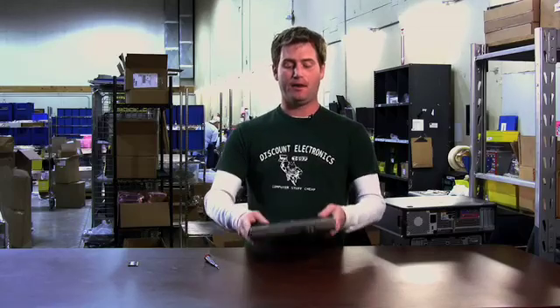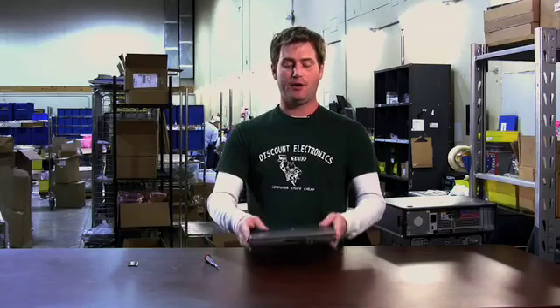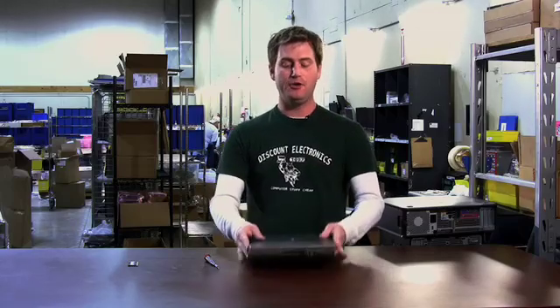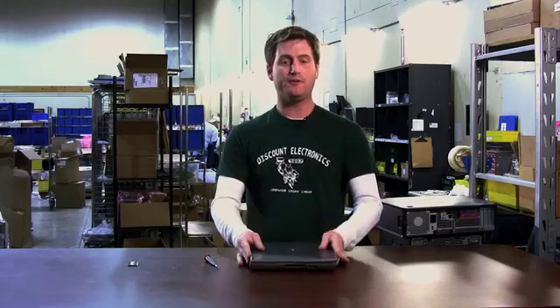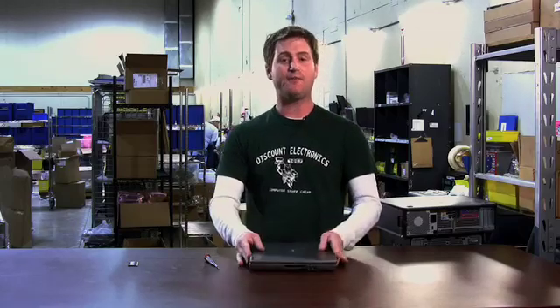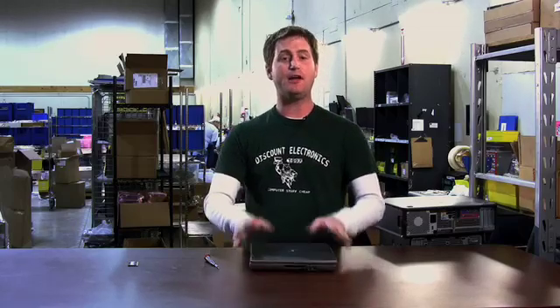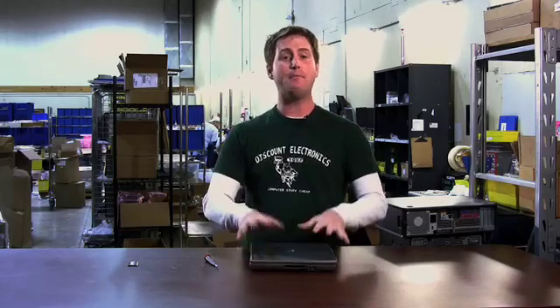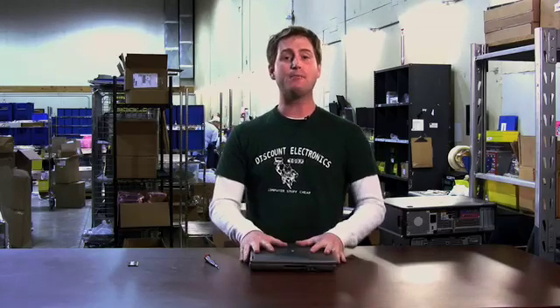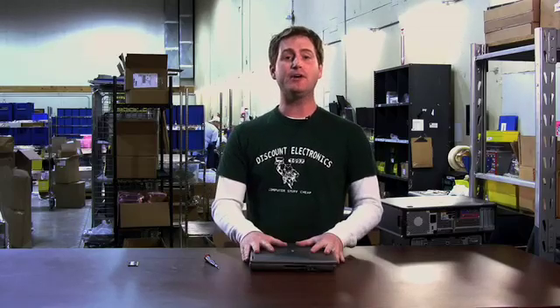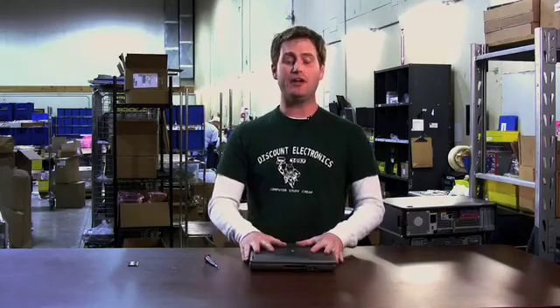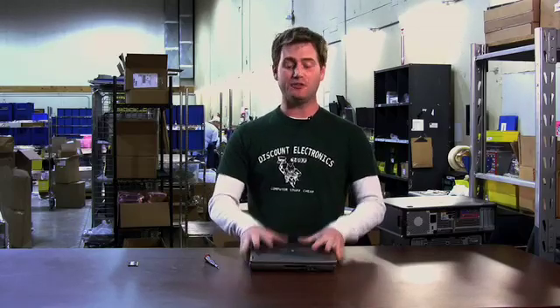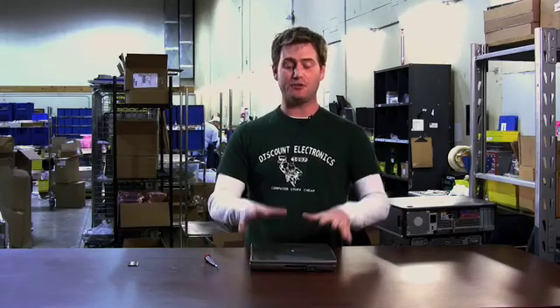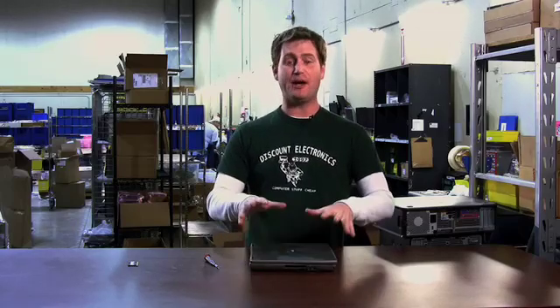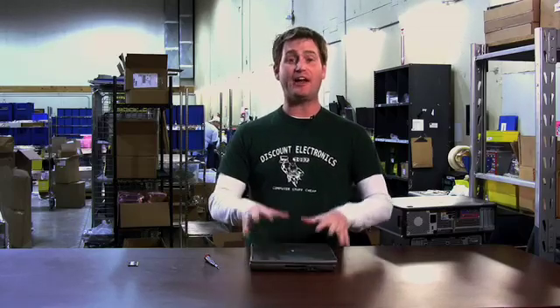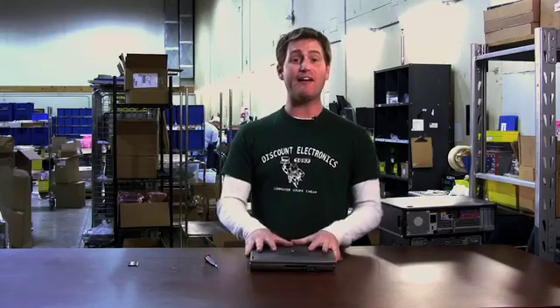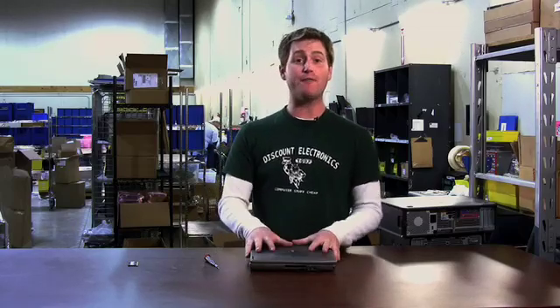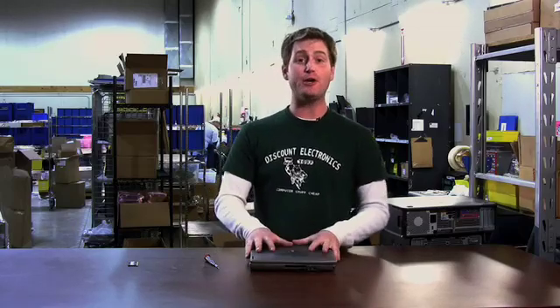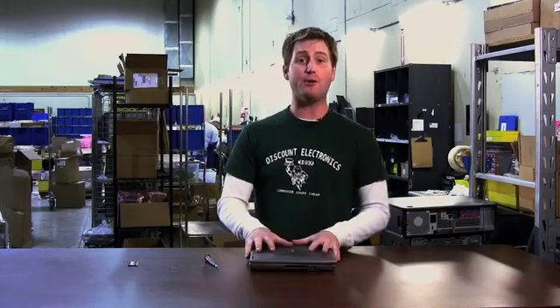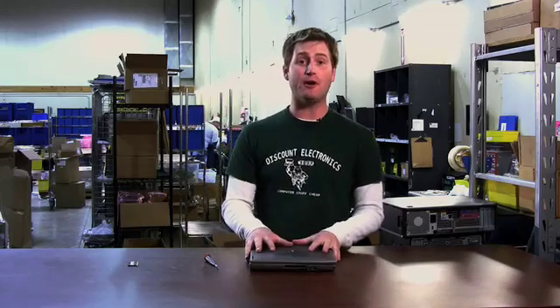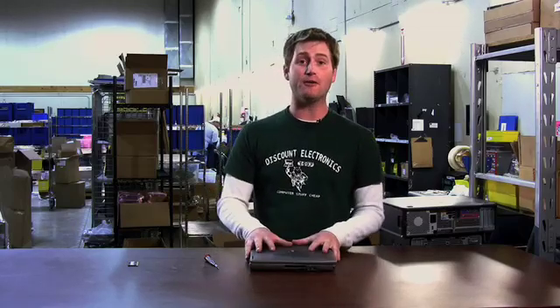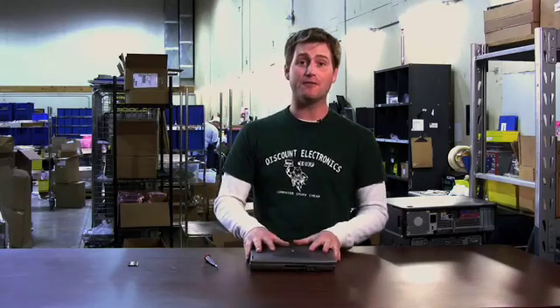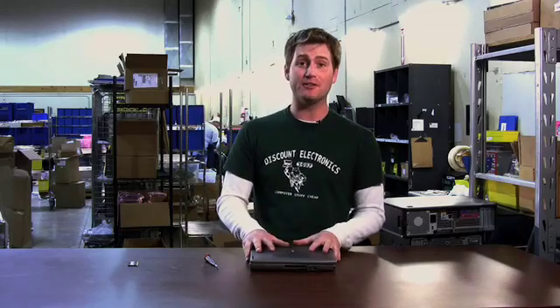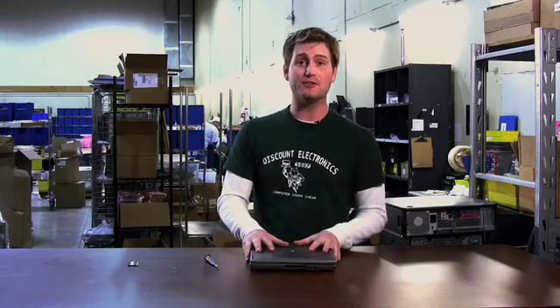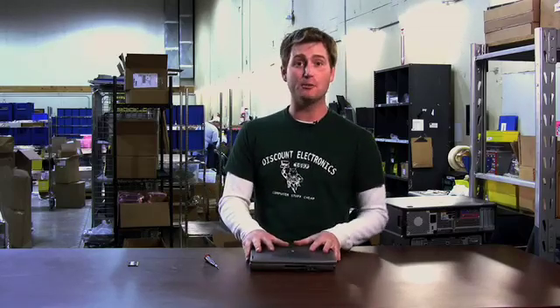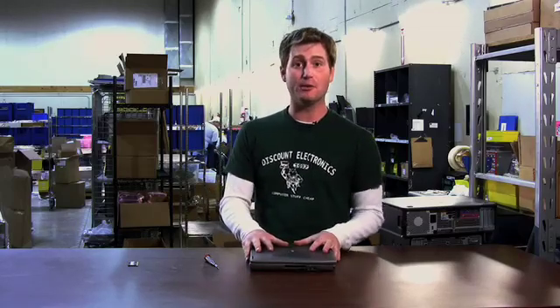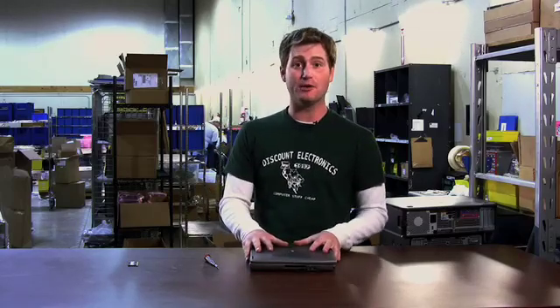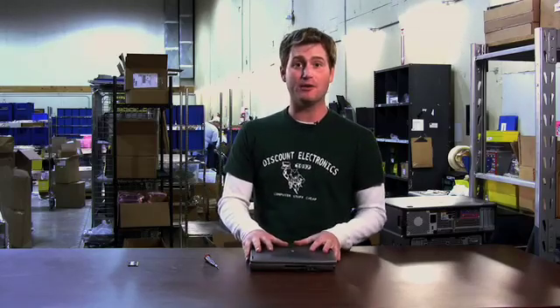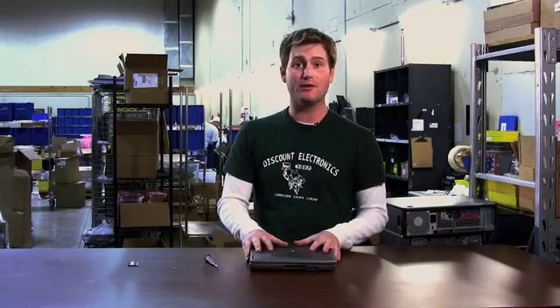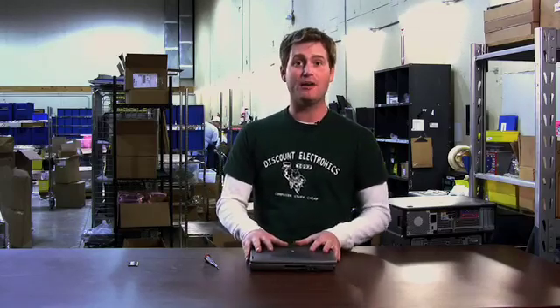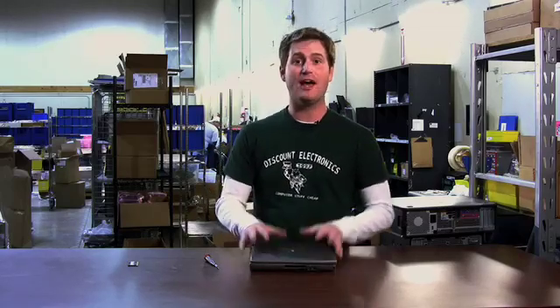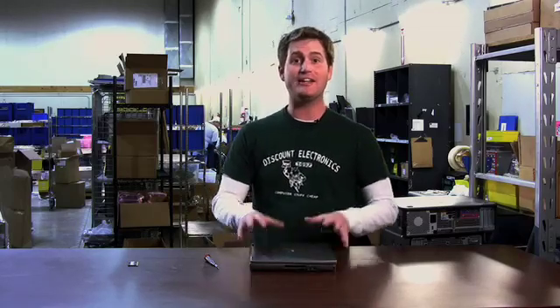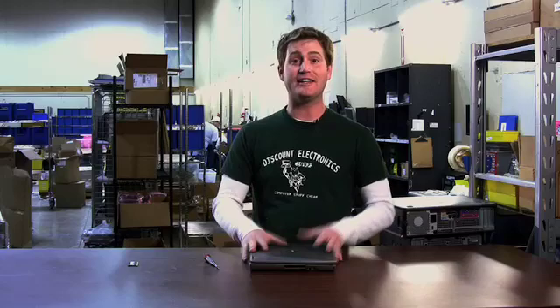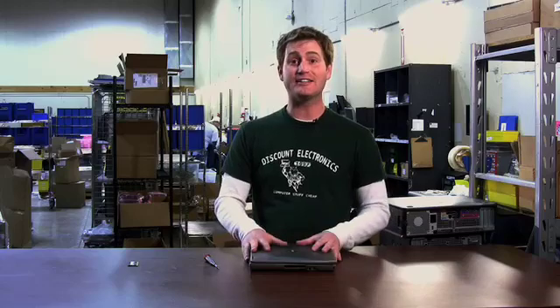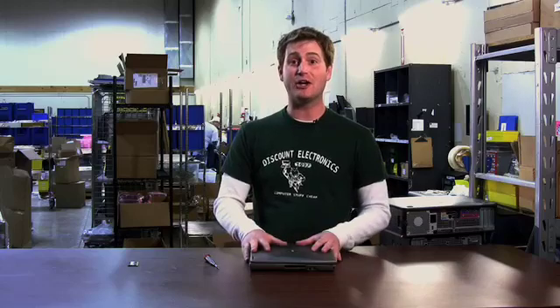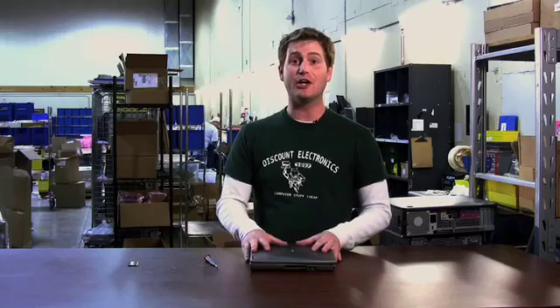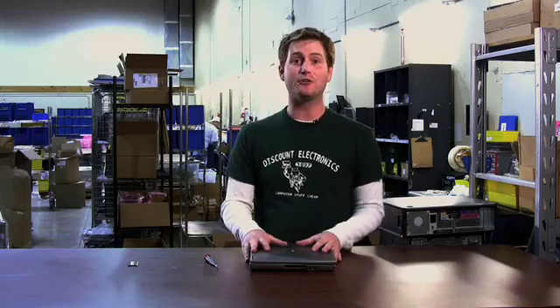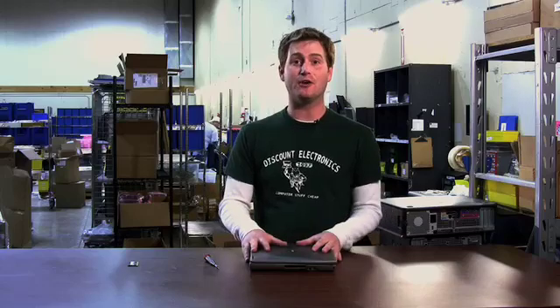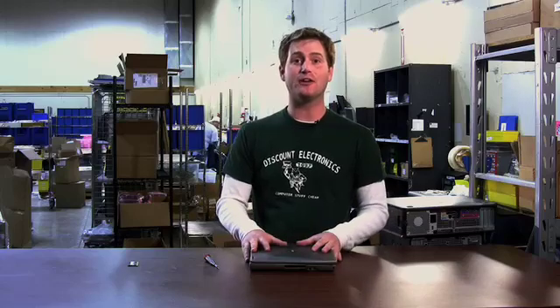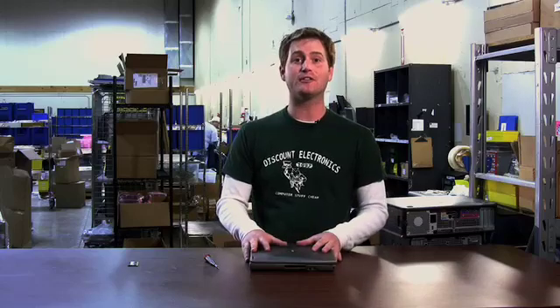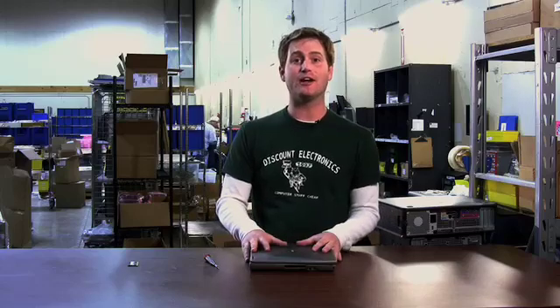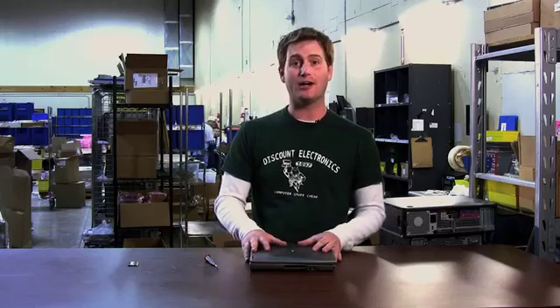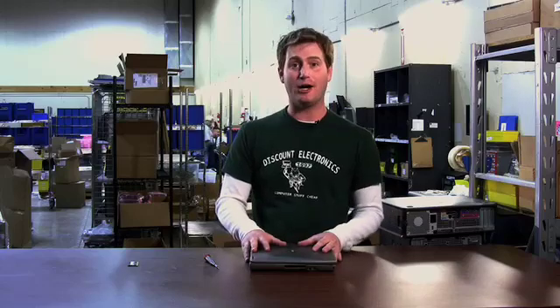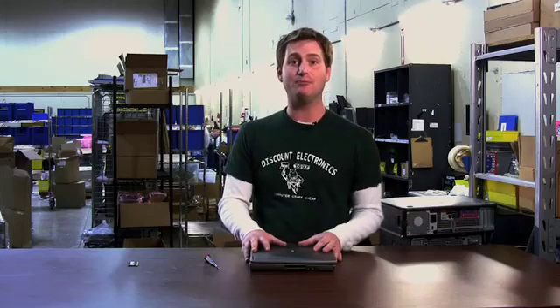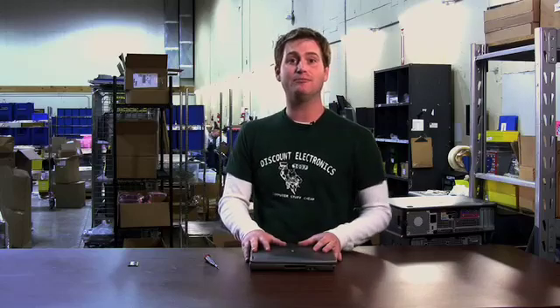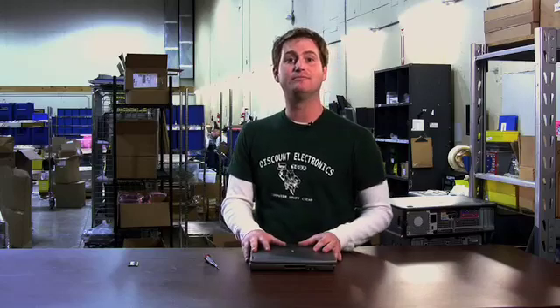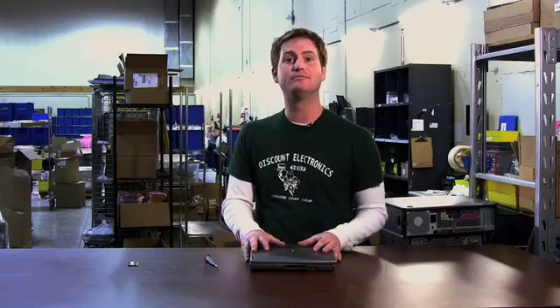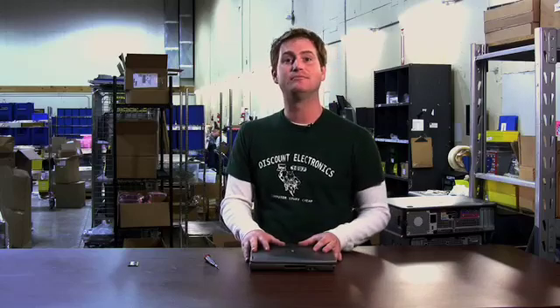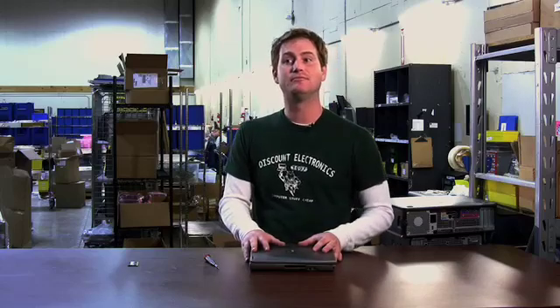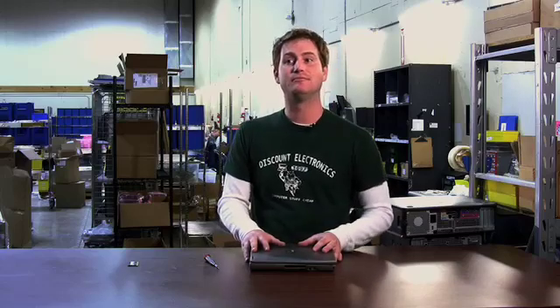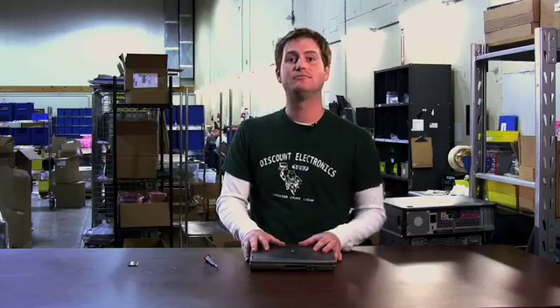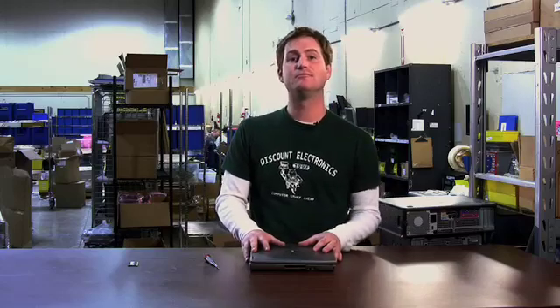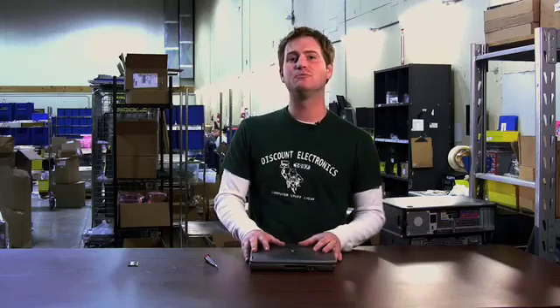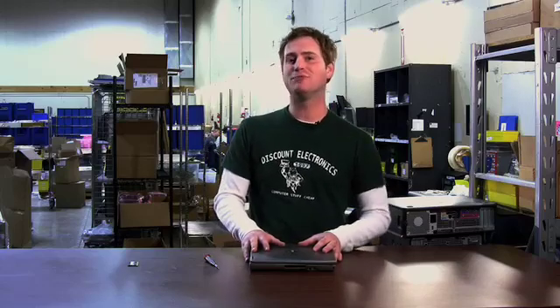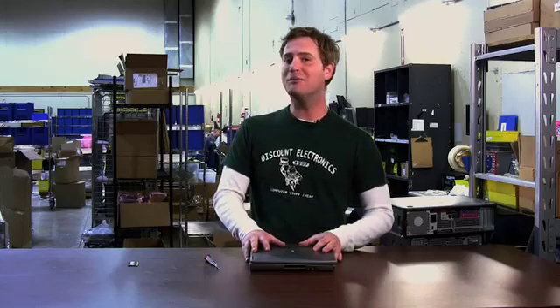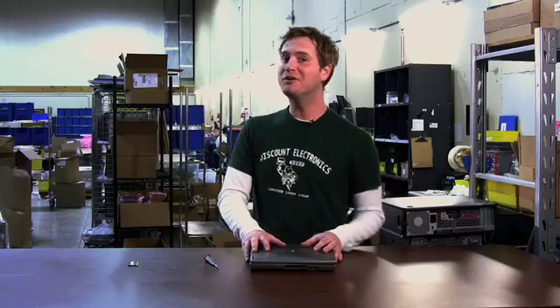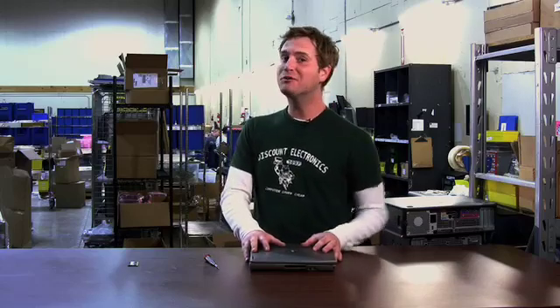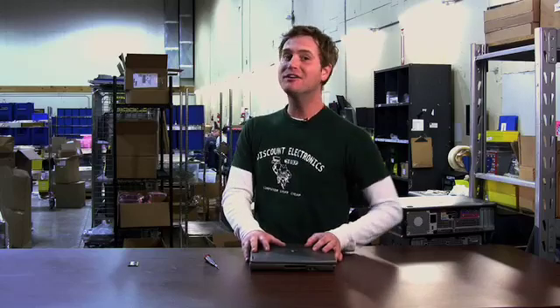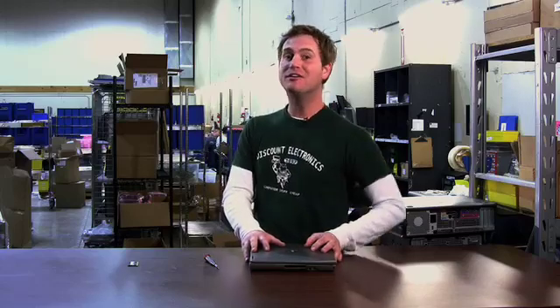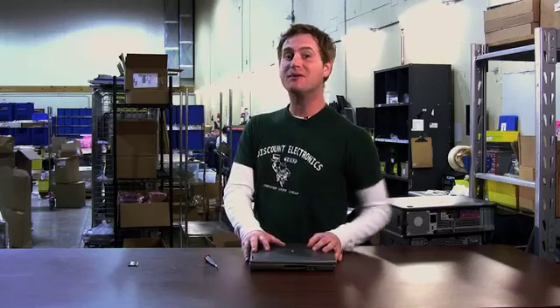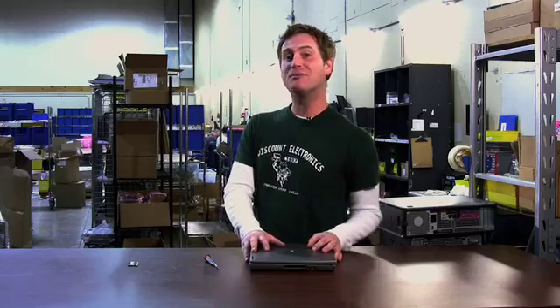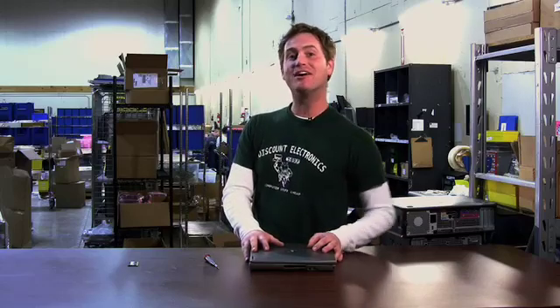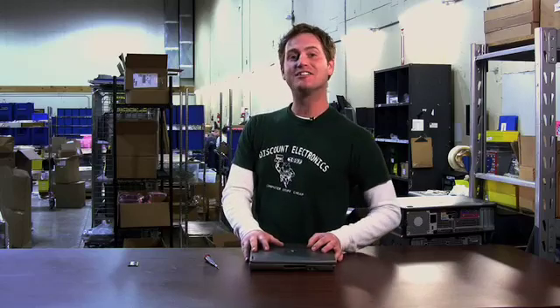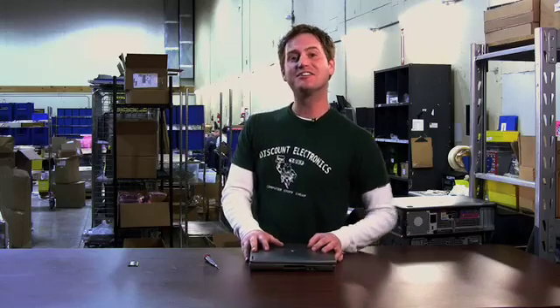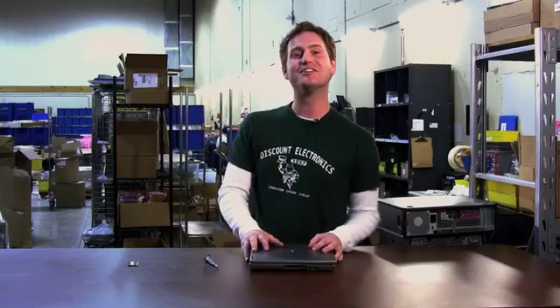You can find memory for just about every part of this notebook at DiscountElectronics.com, probably at a really great price too.